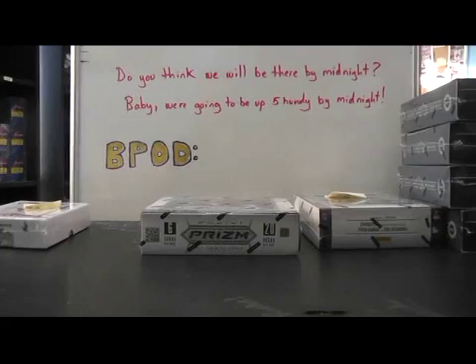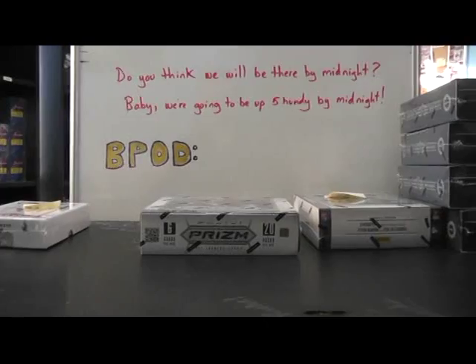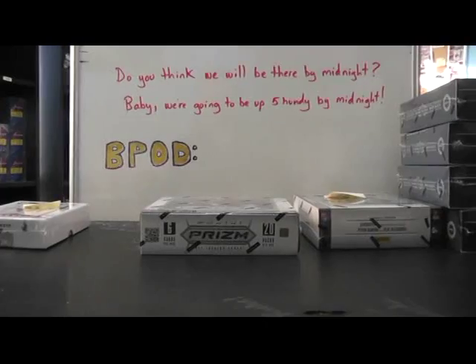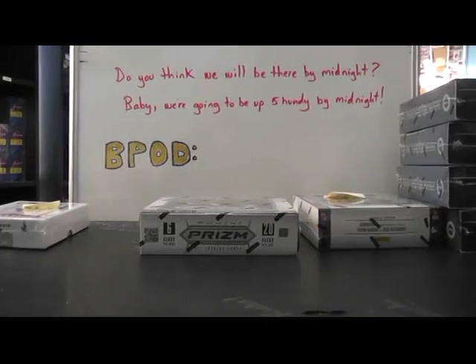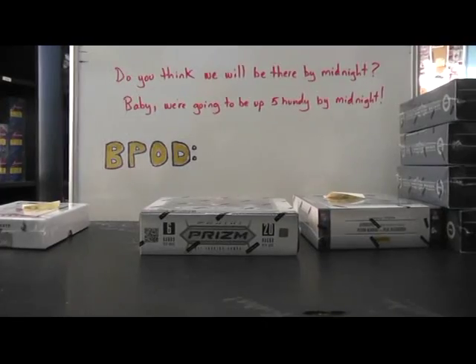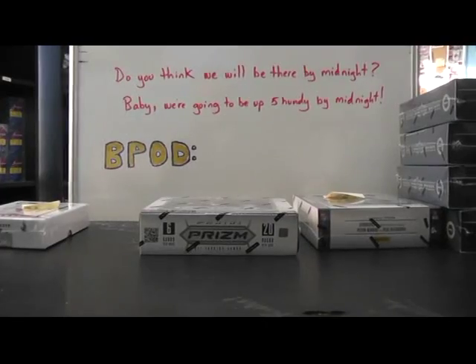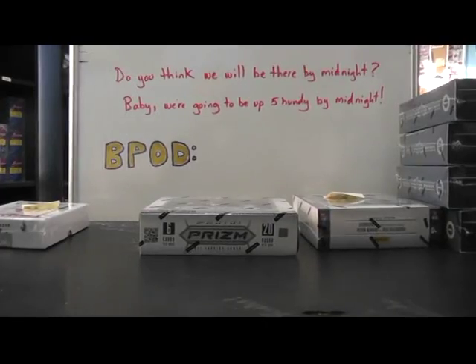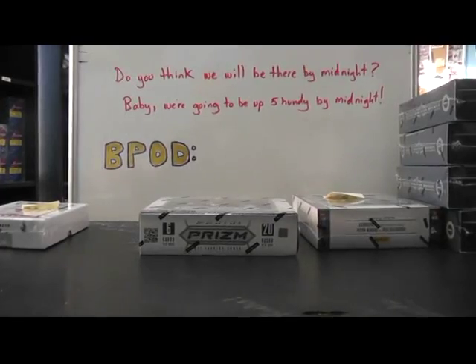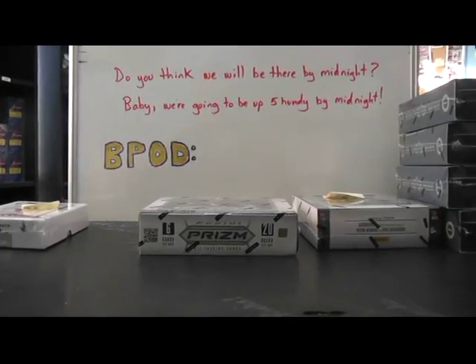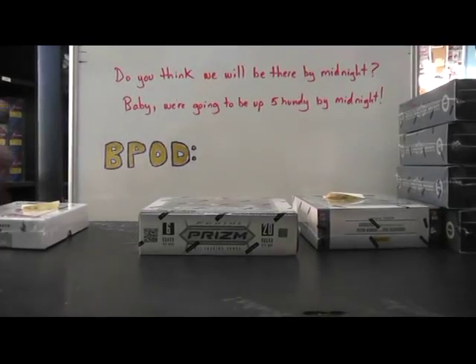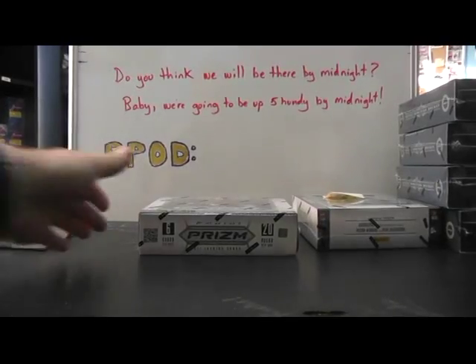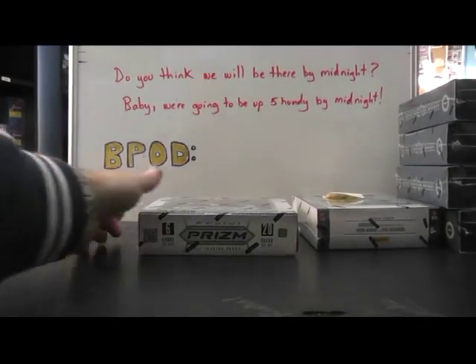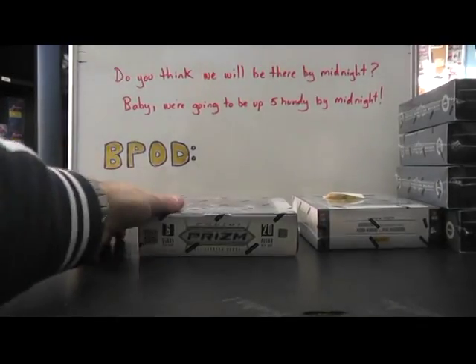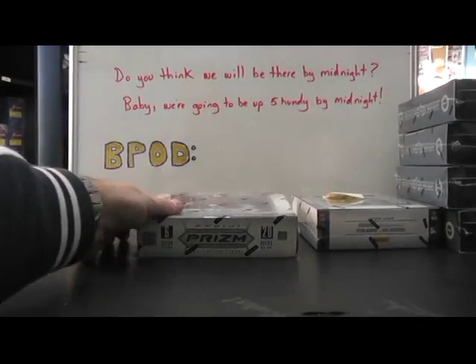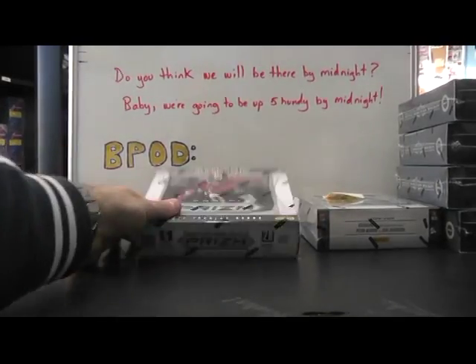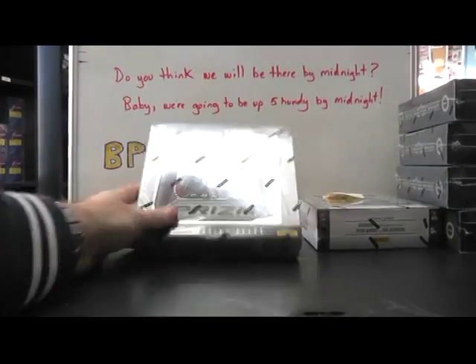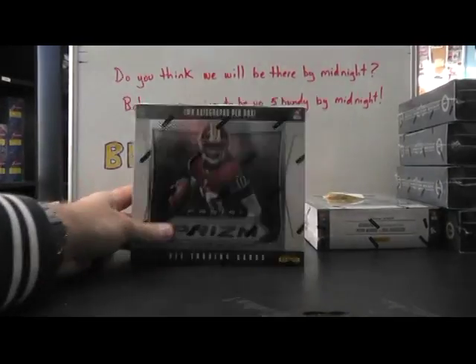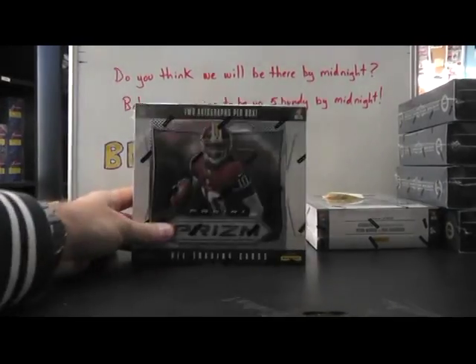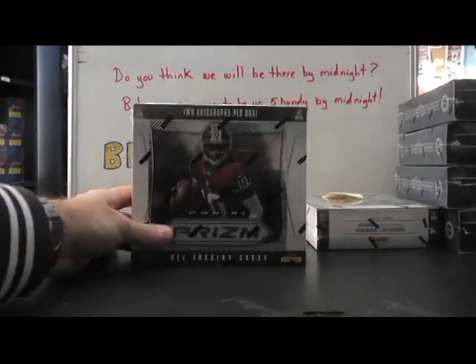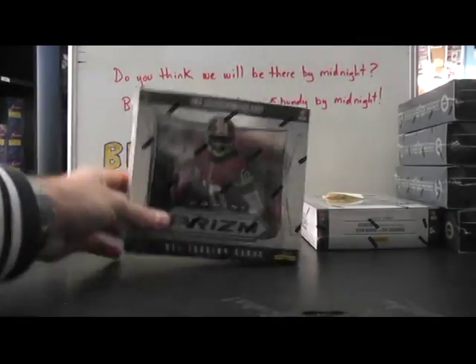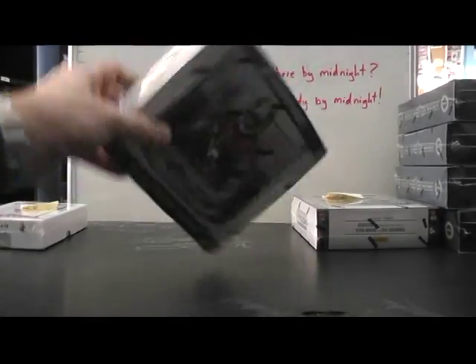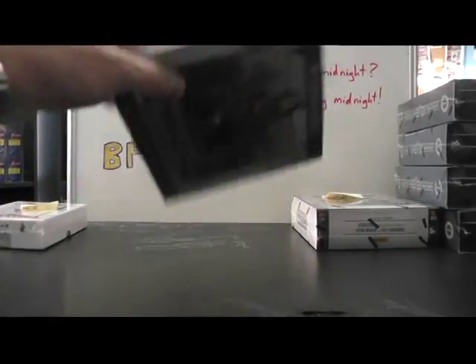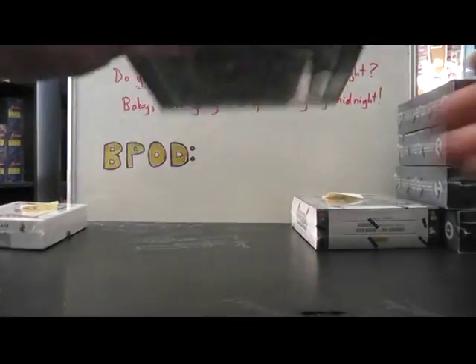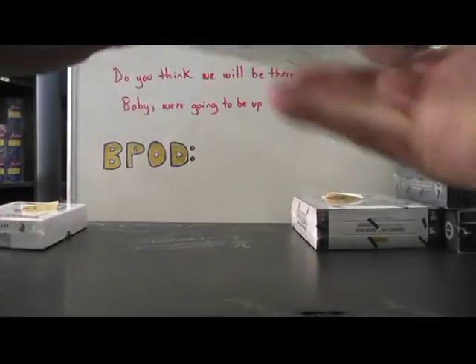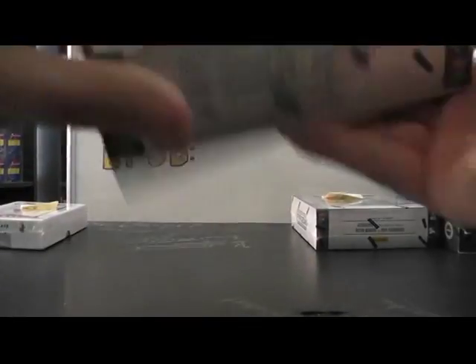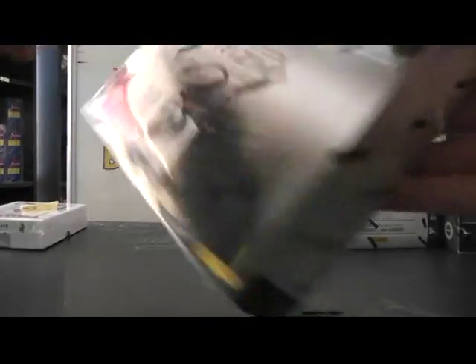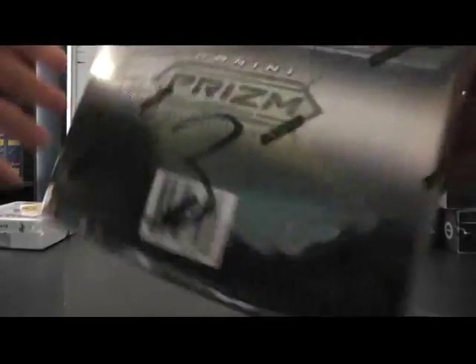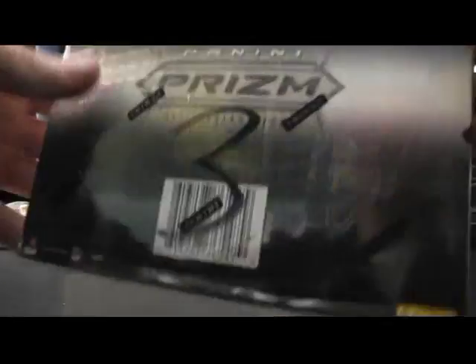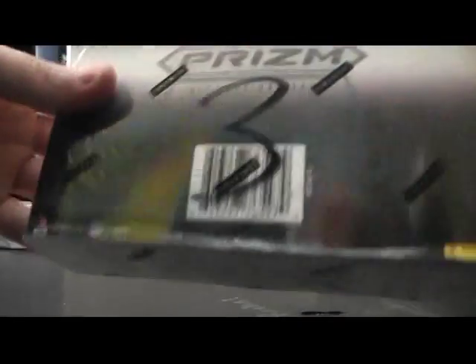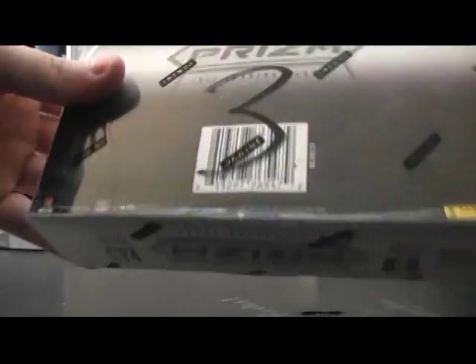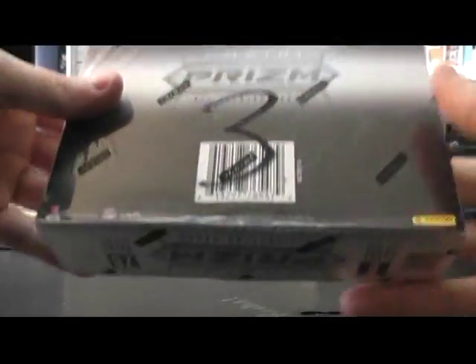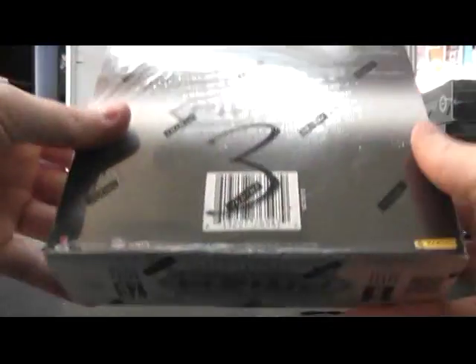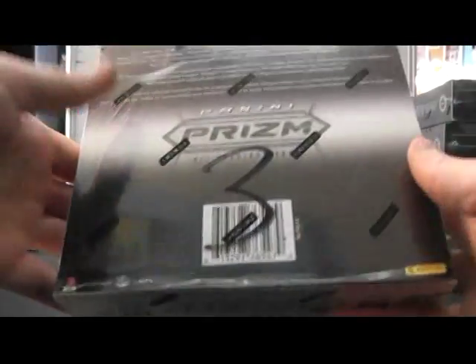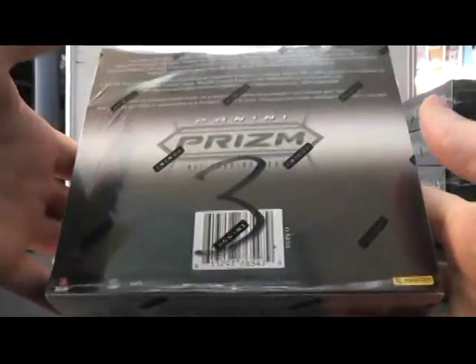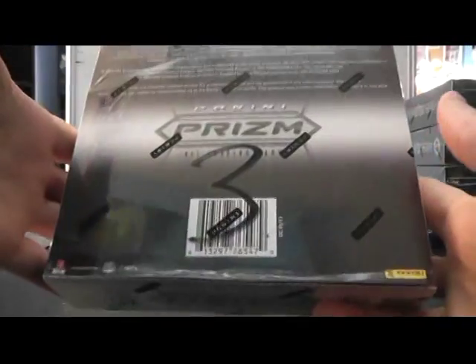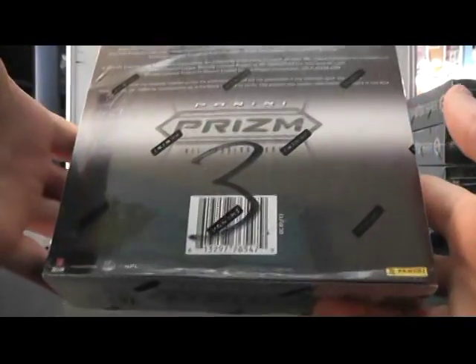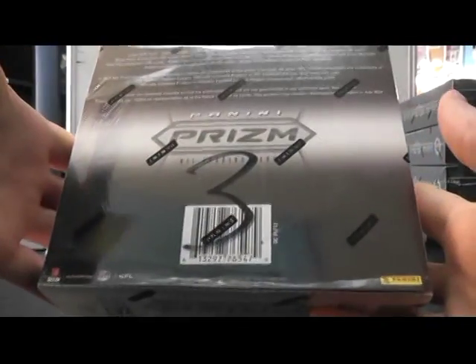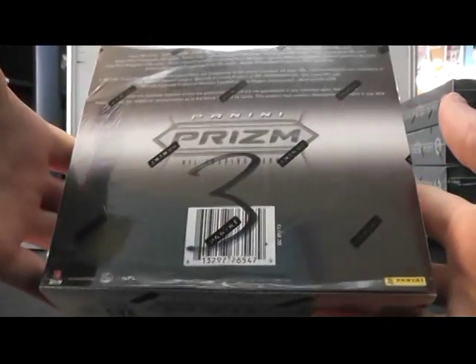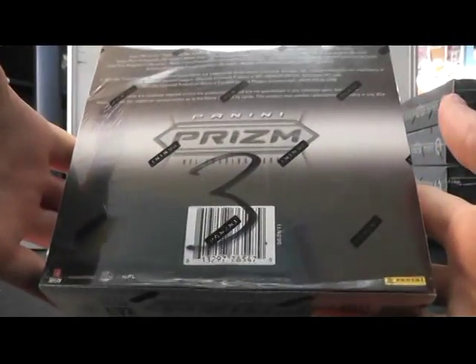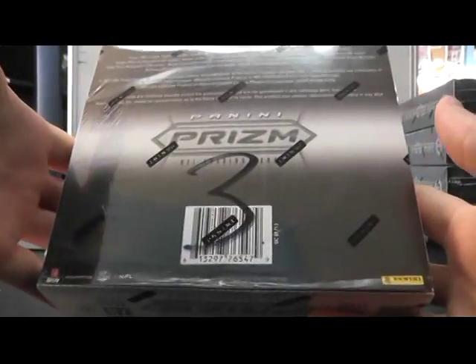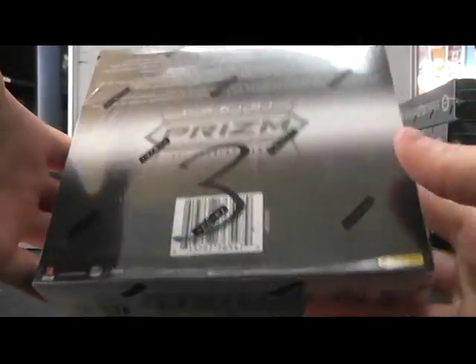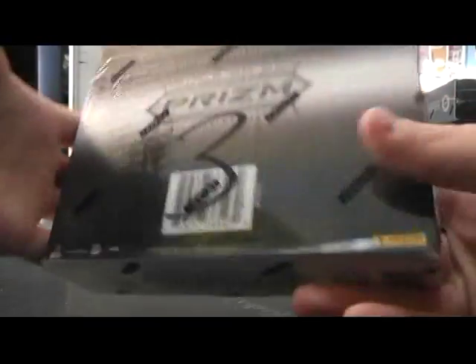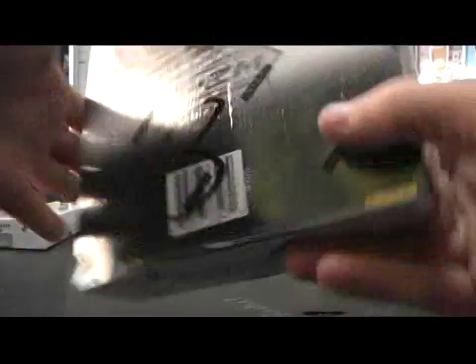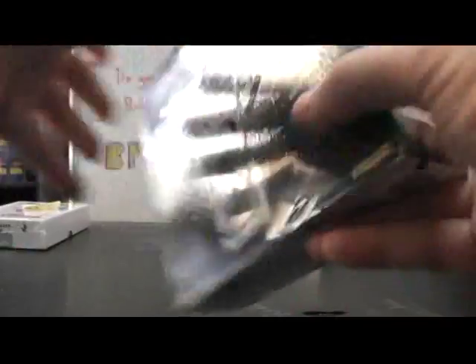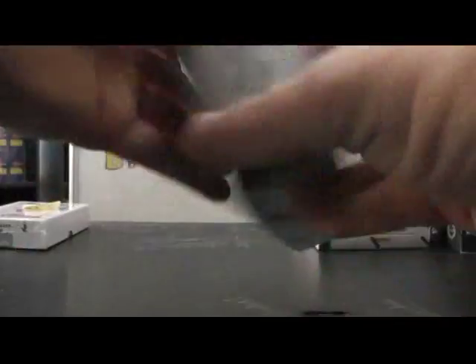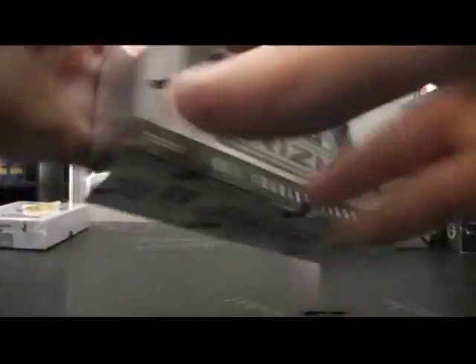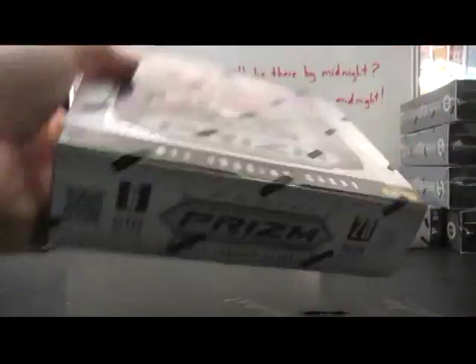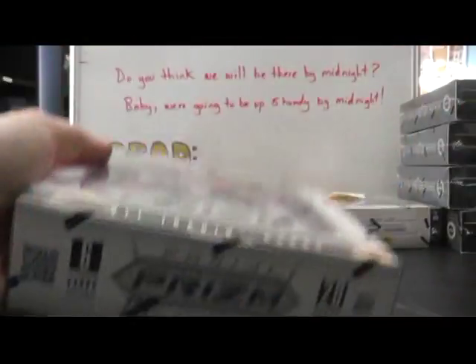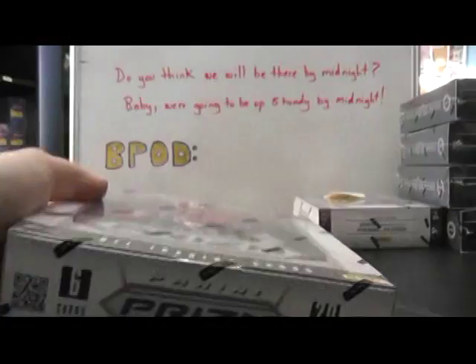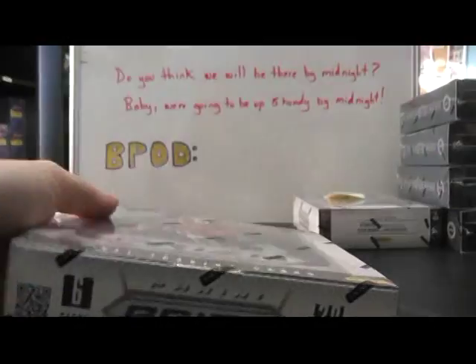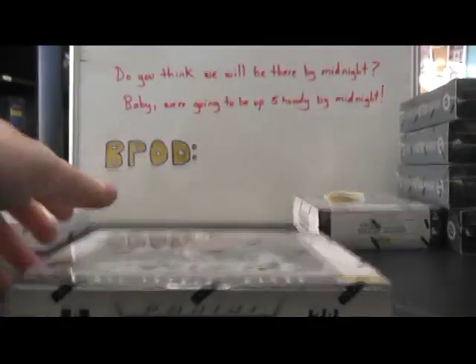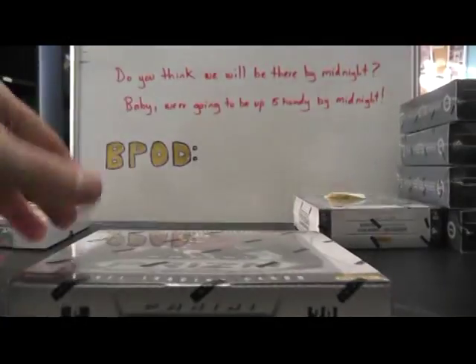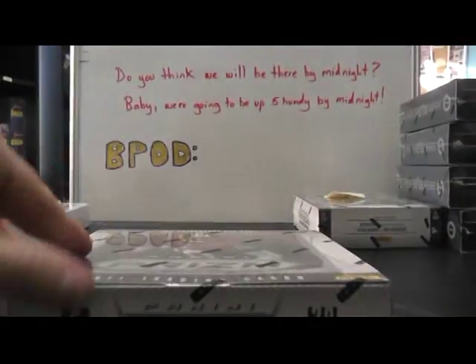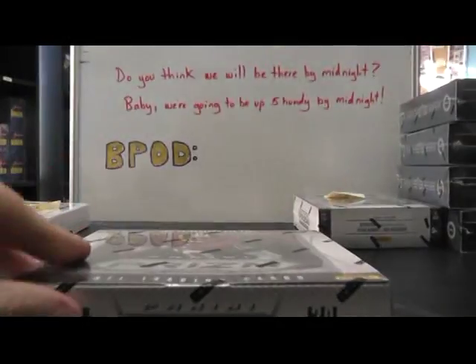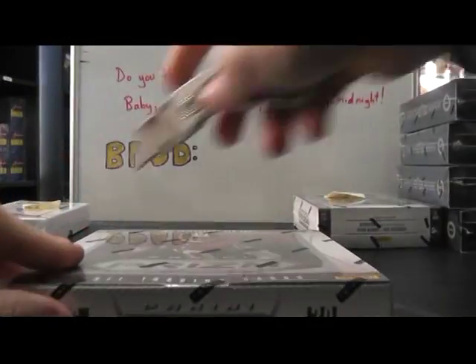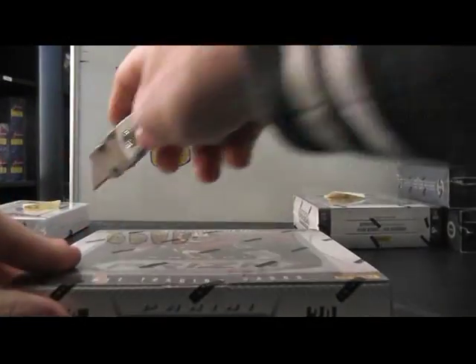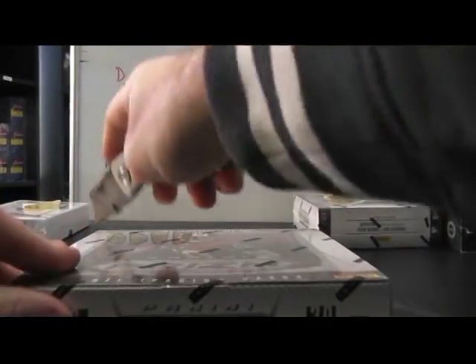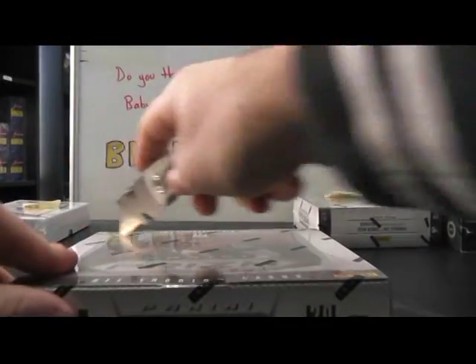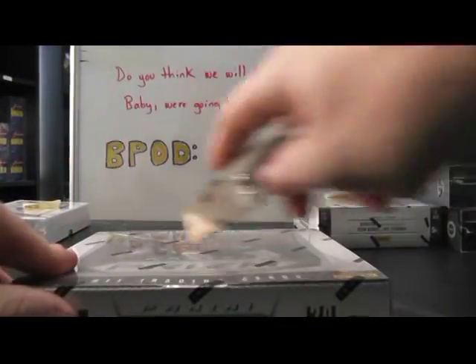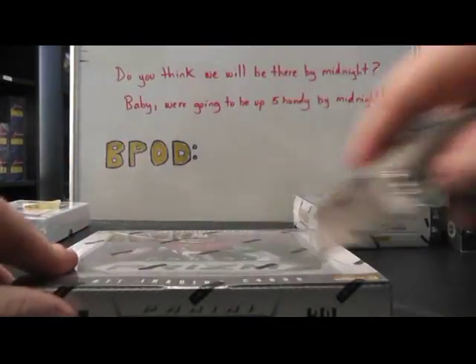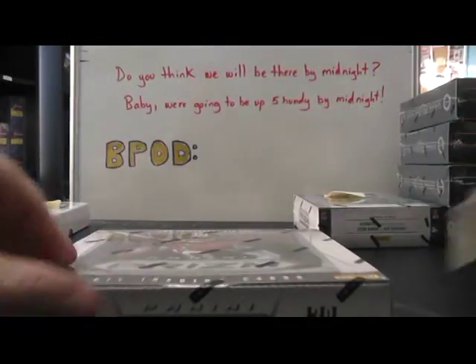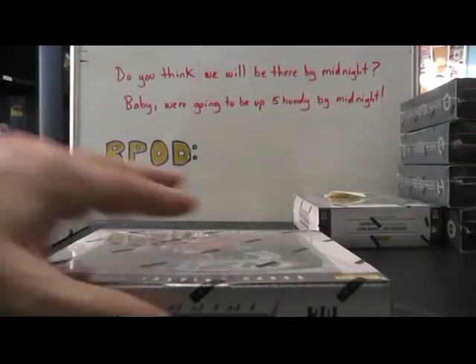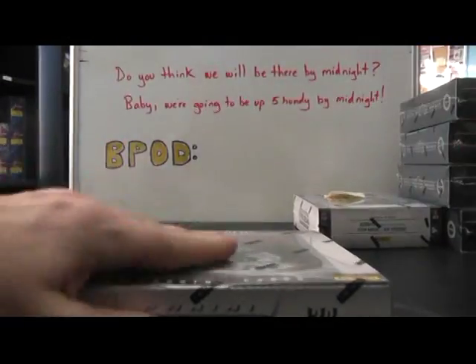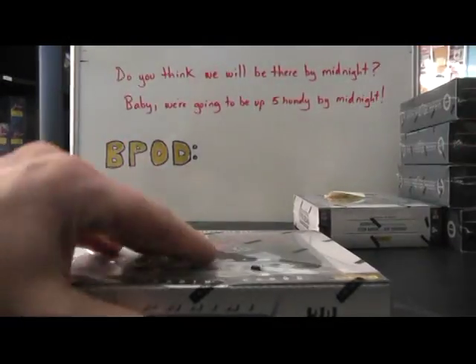Alright, next up we have Ben. Pick box number three — 2012 Prism.